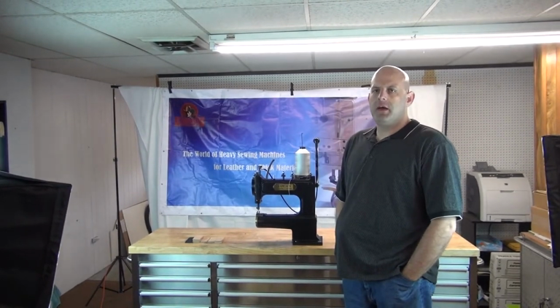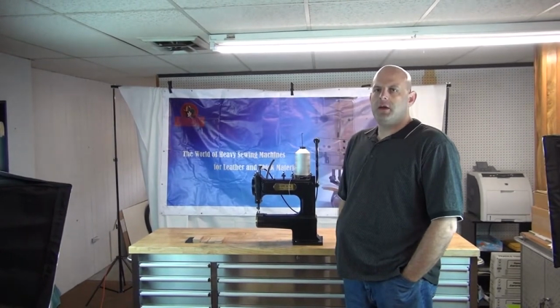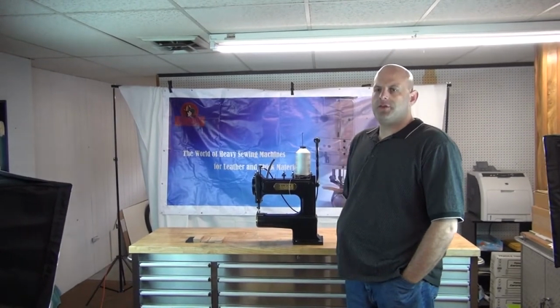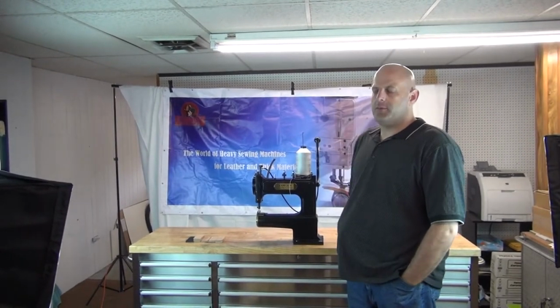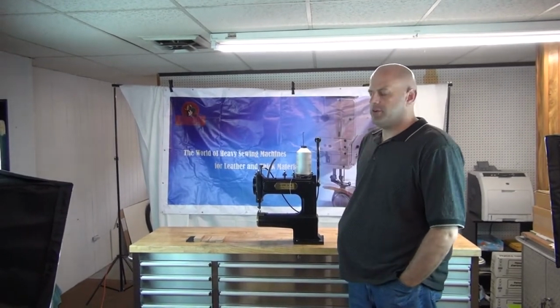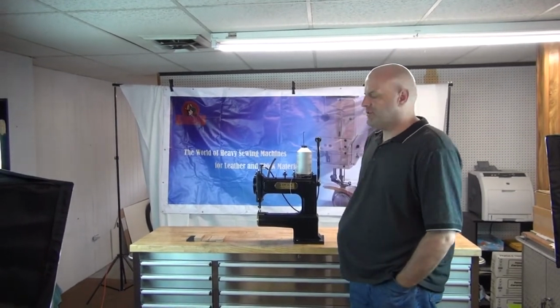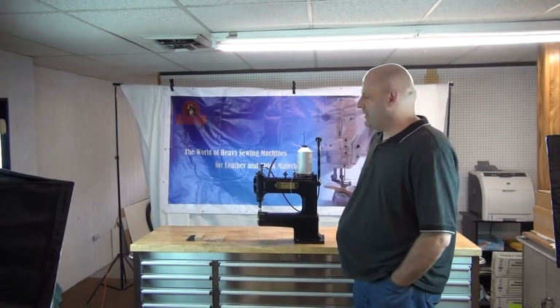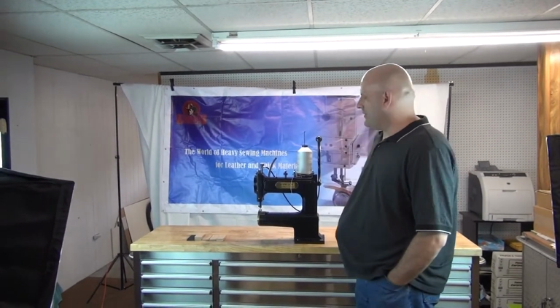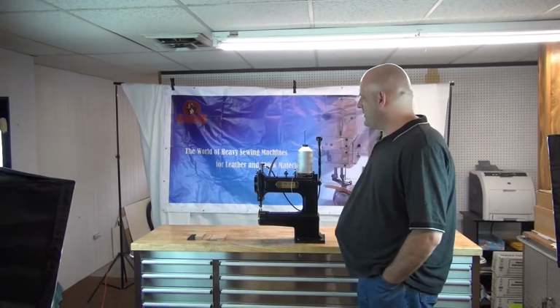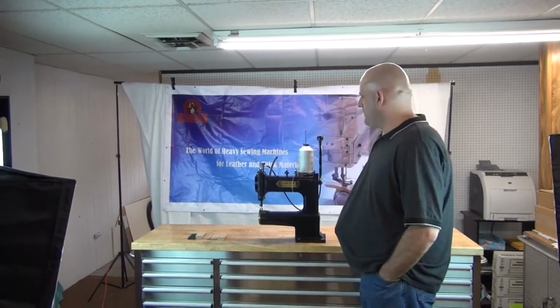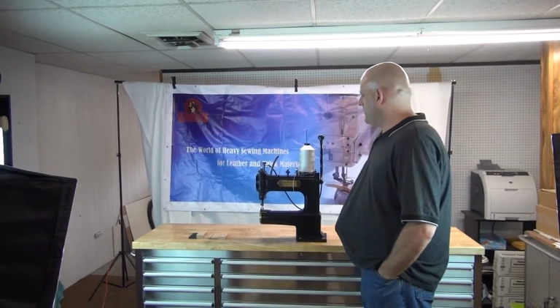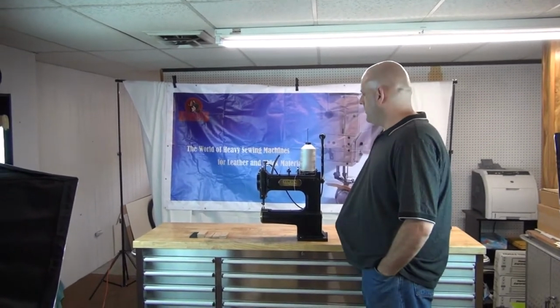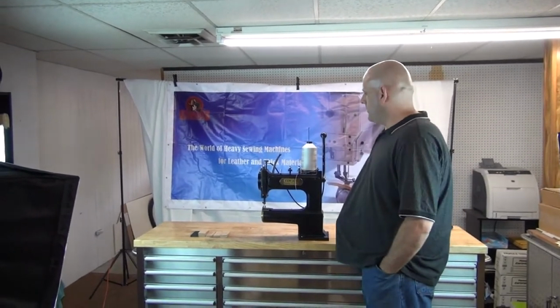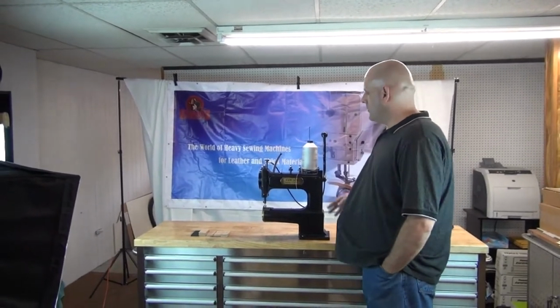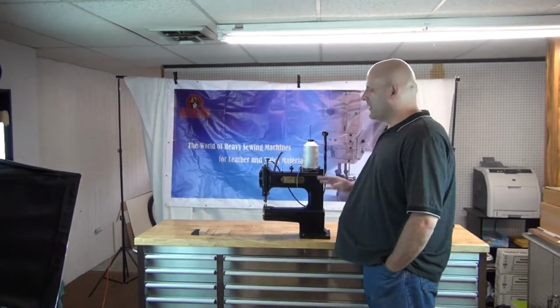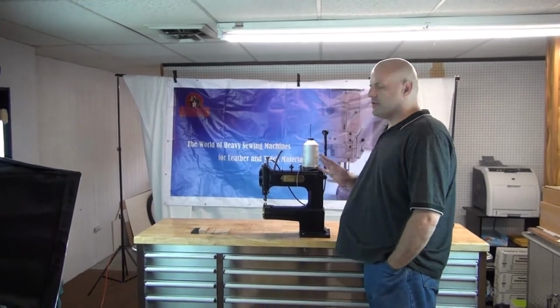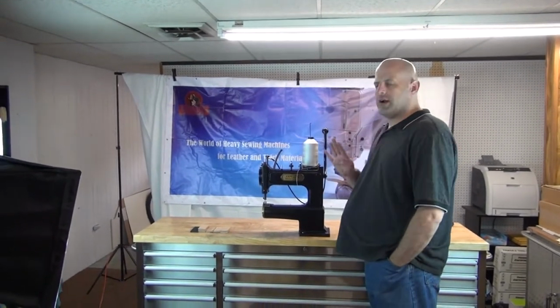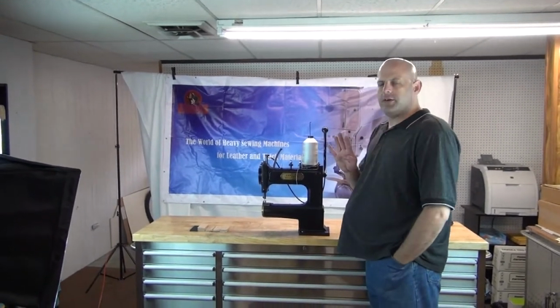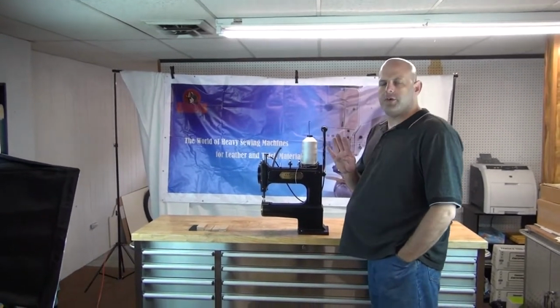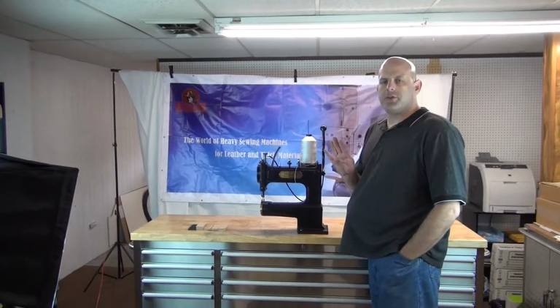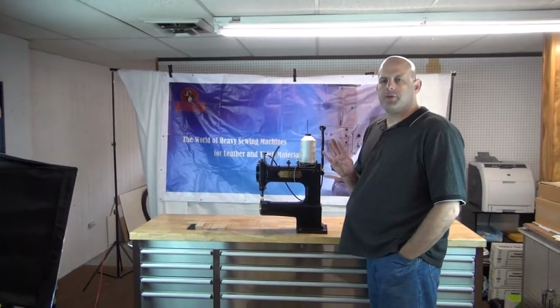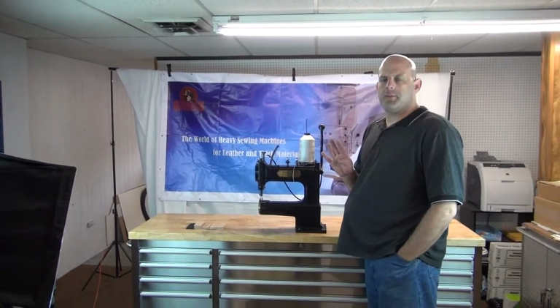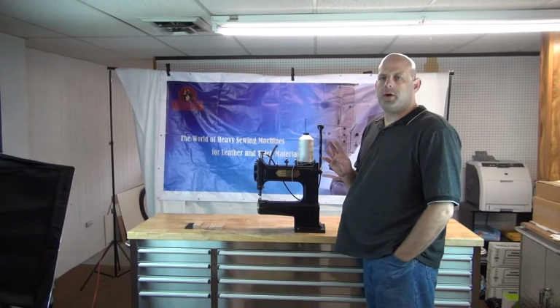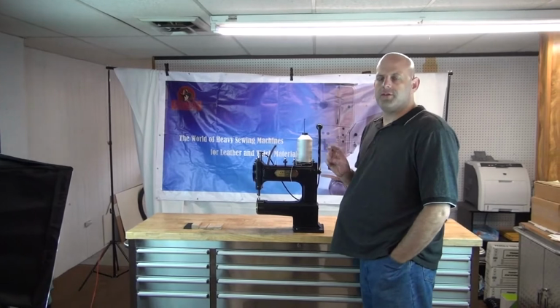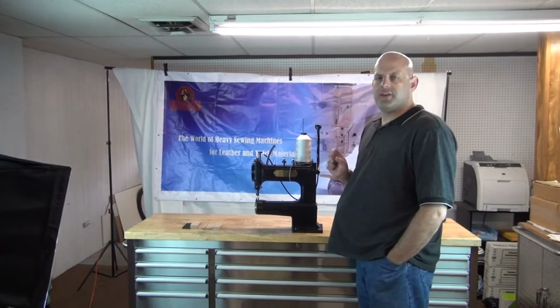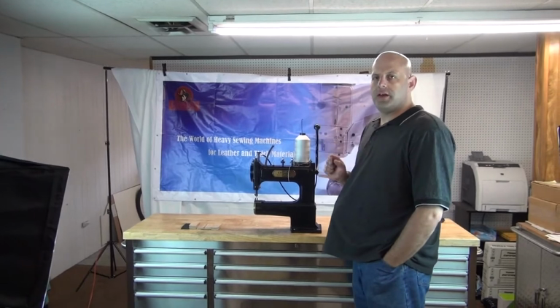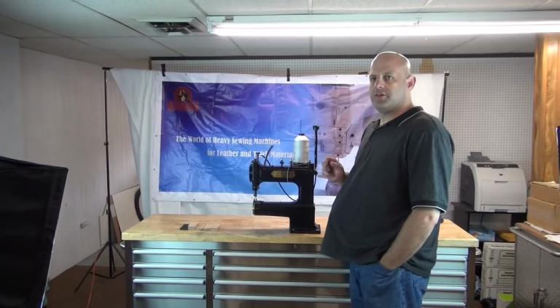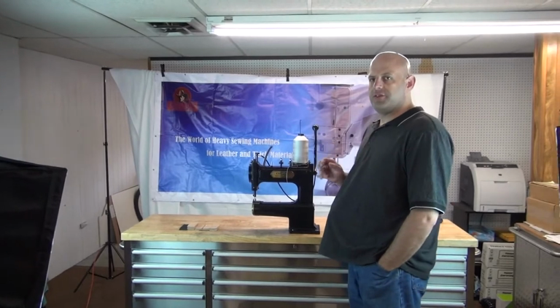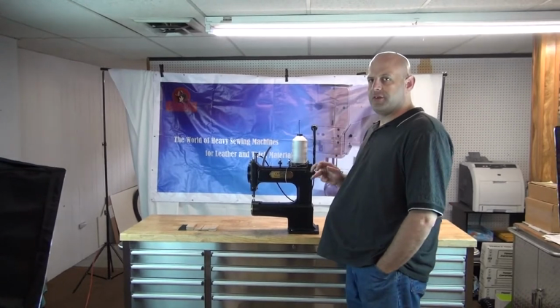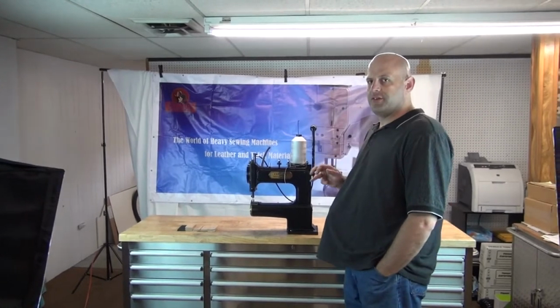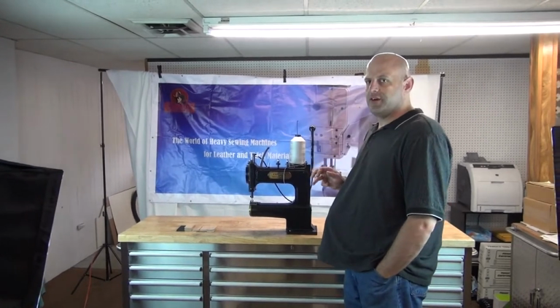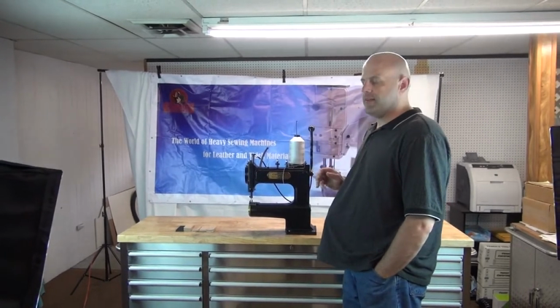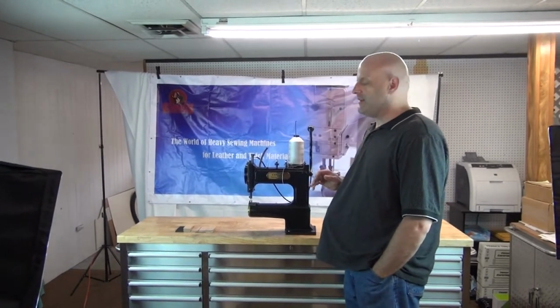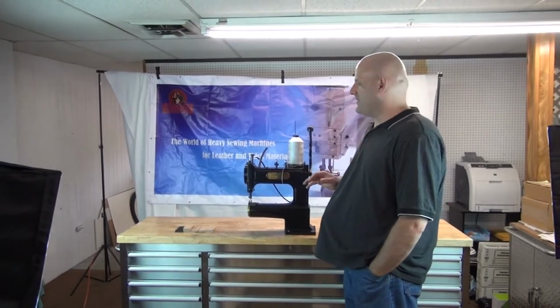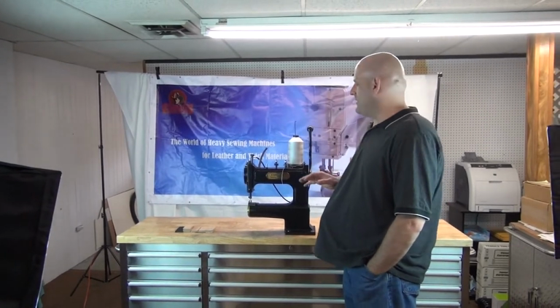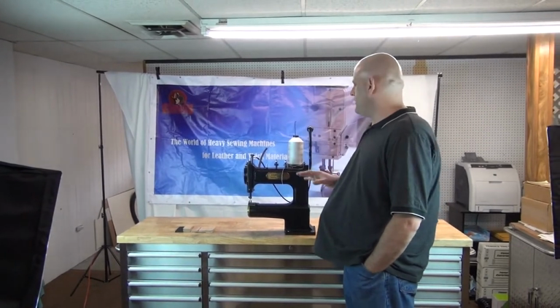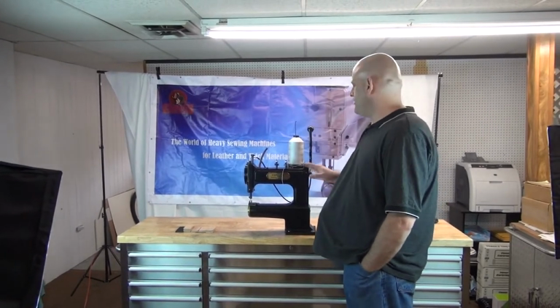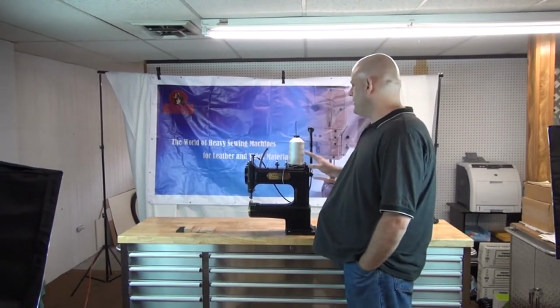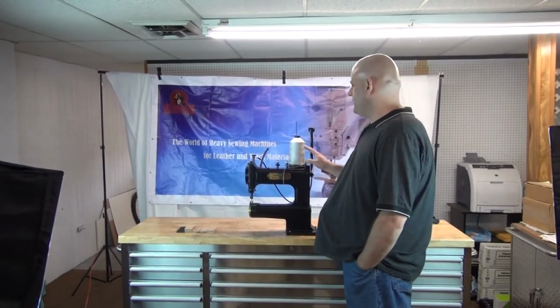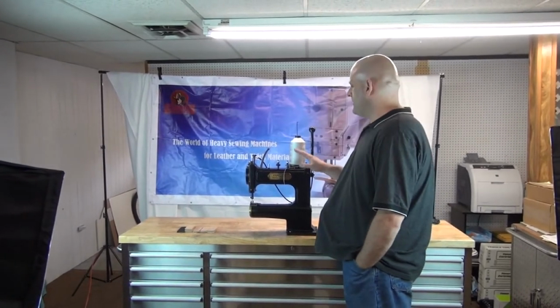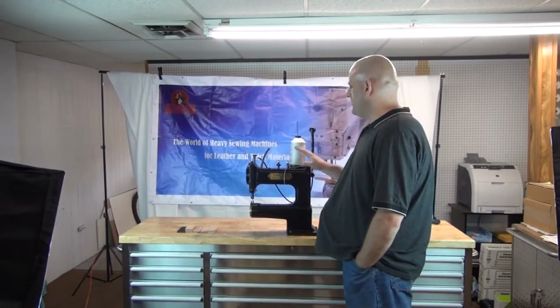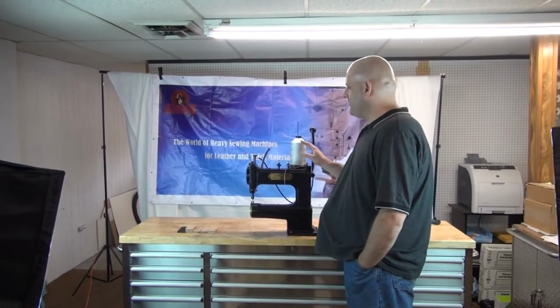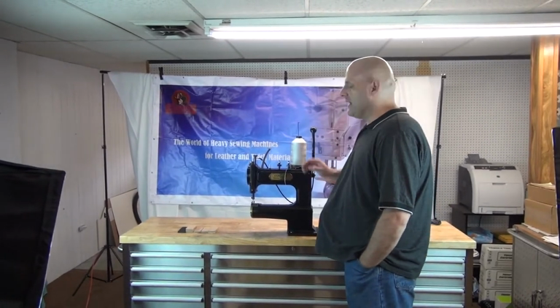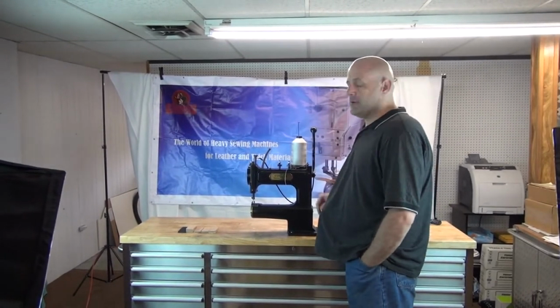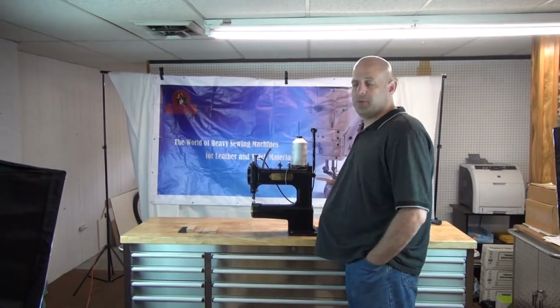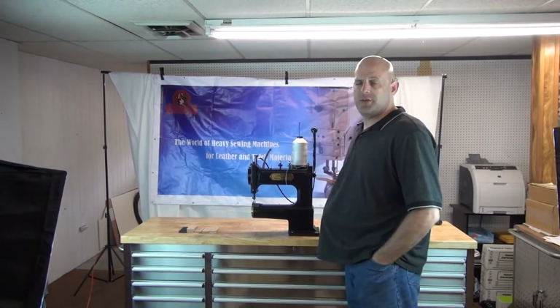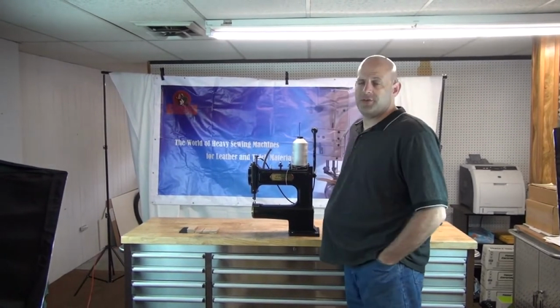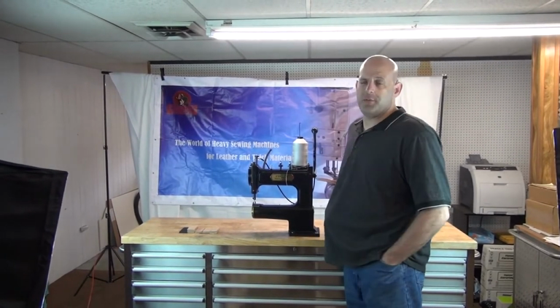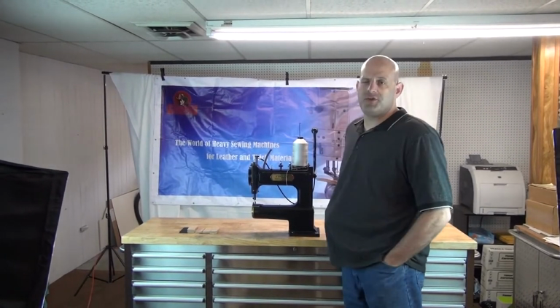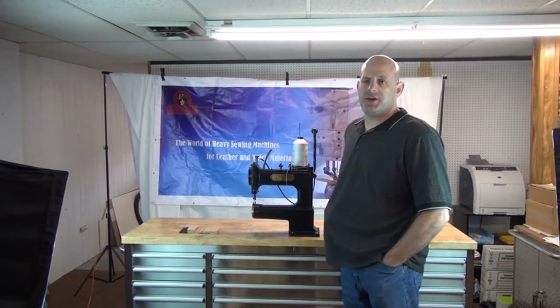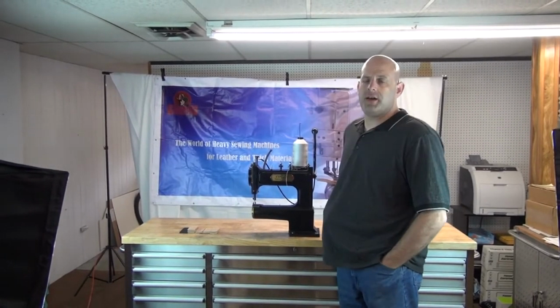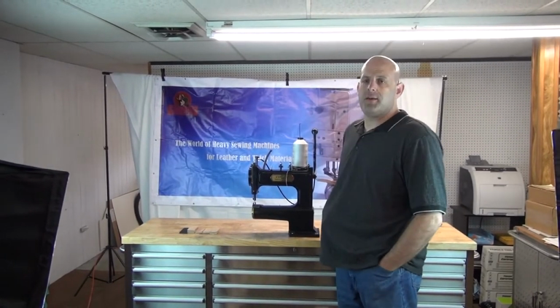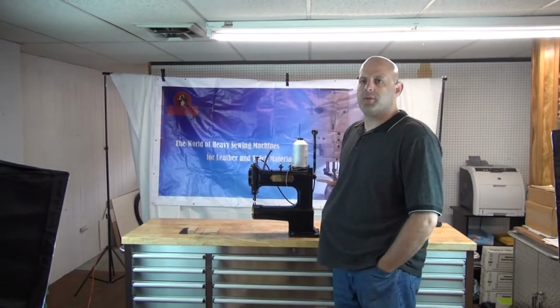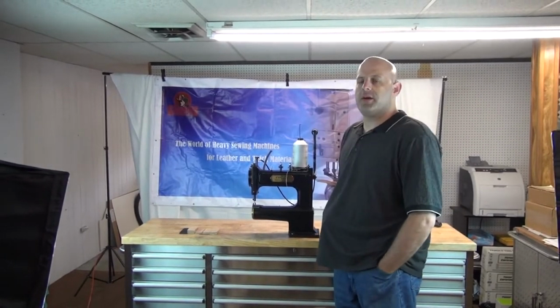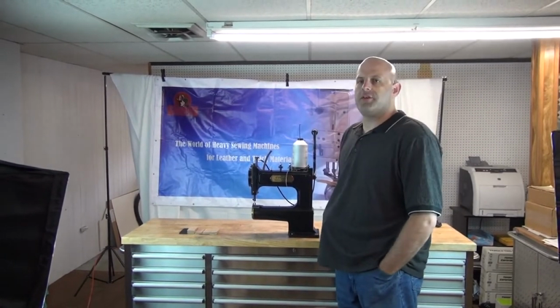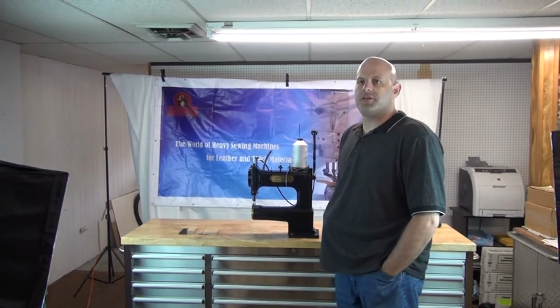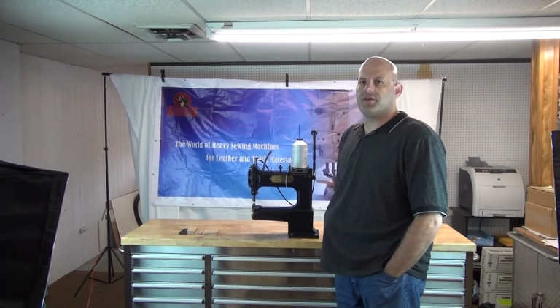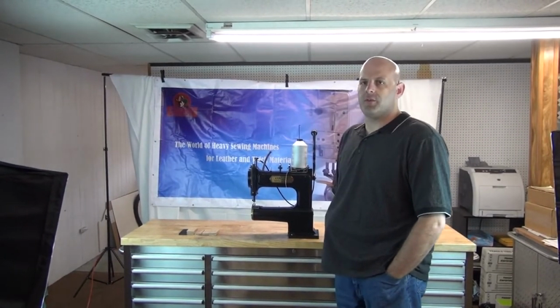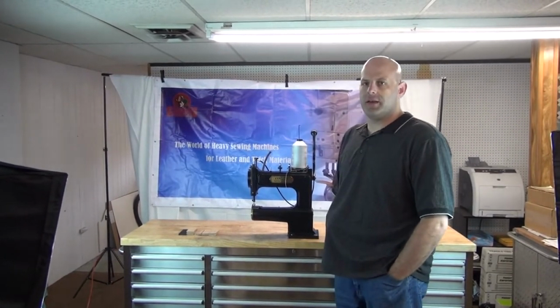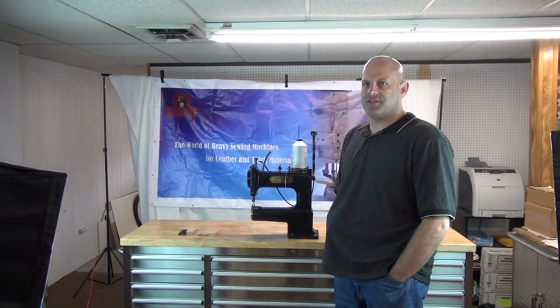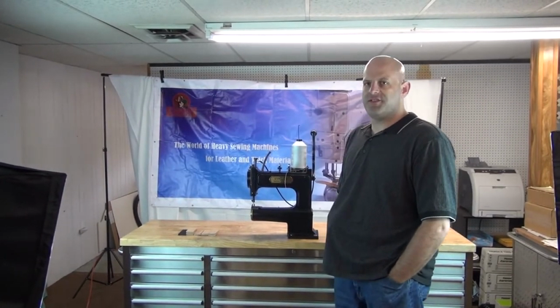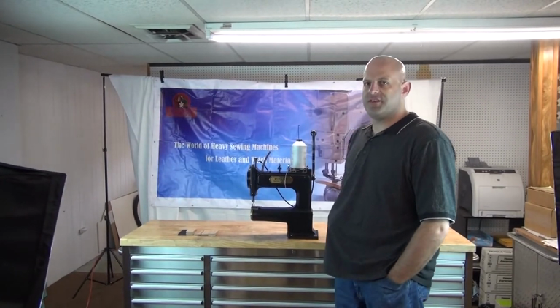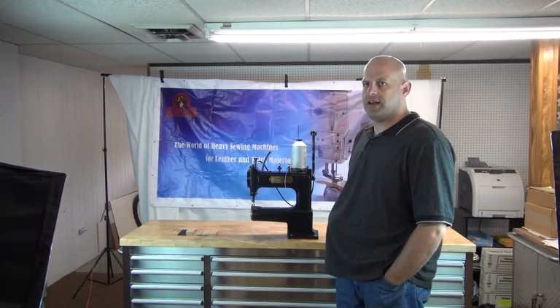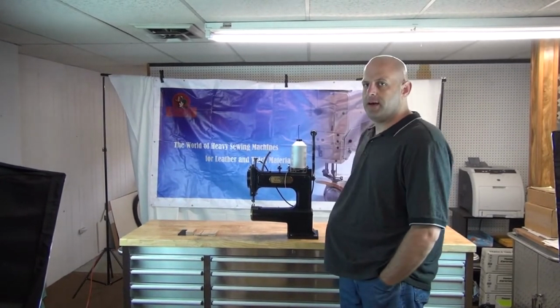We're going to try to do a three-part video series on this, and I'm going to show you some of the finer points of machine operation as well as setup.